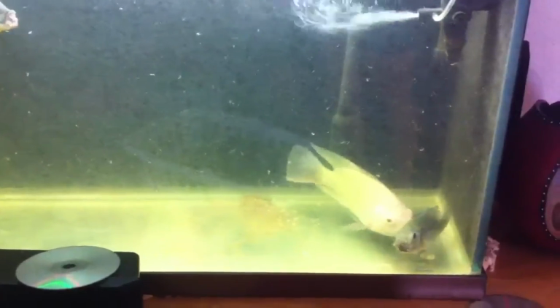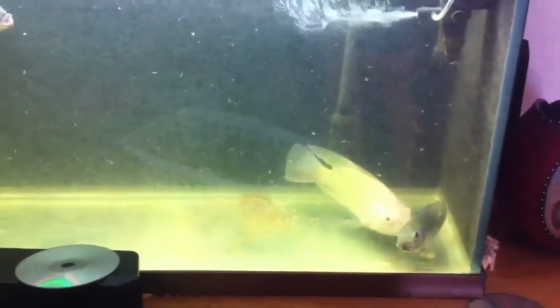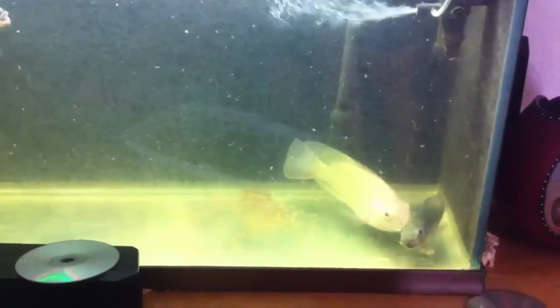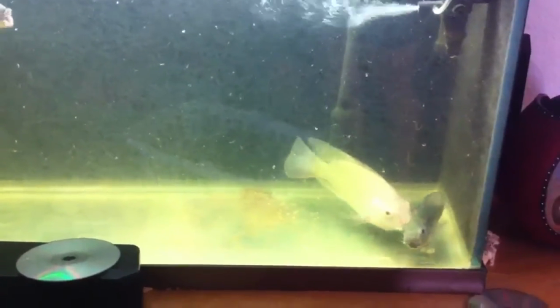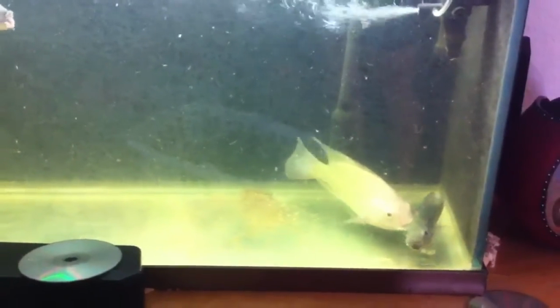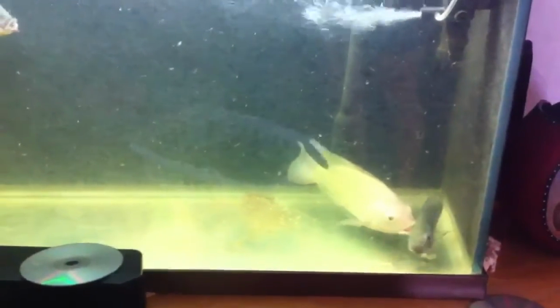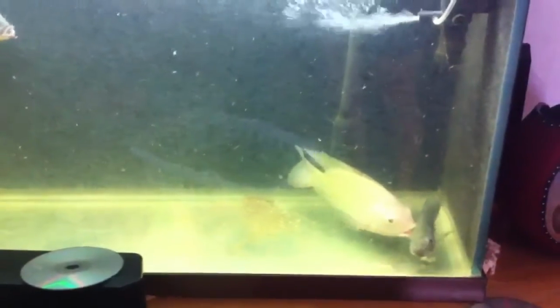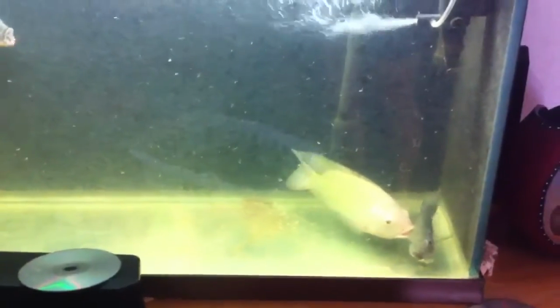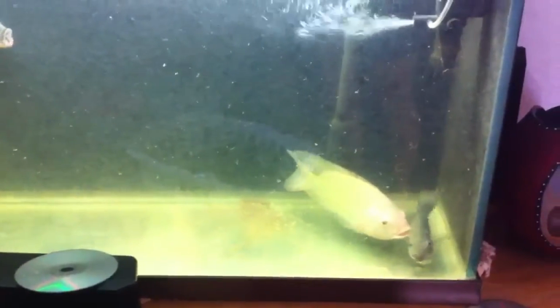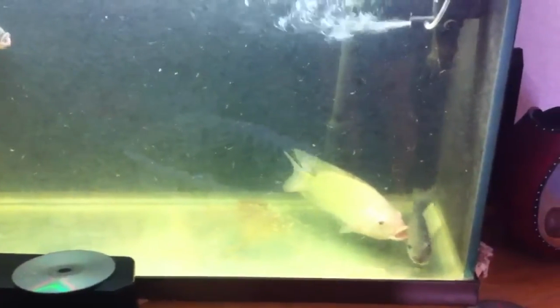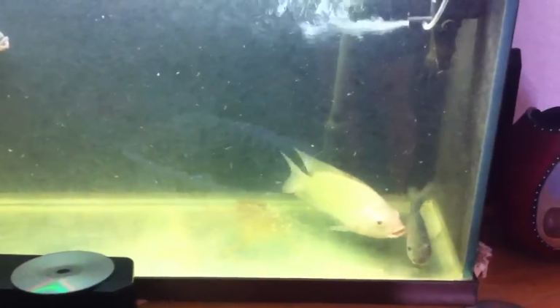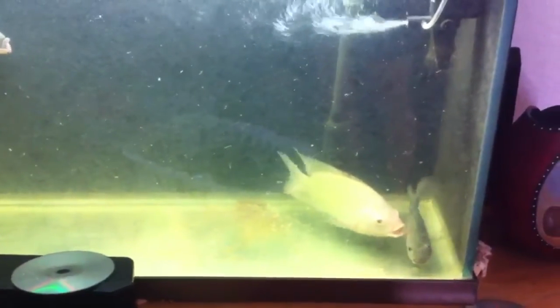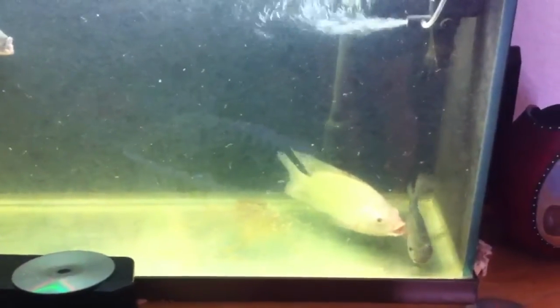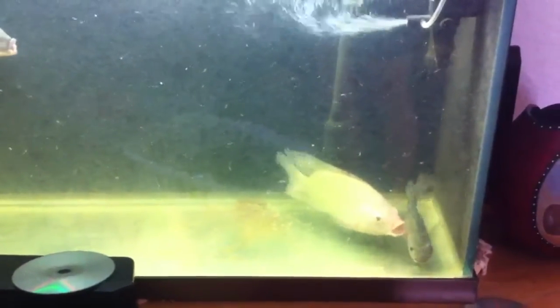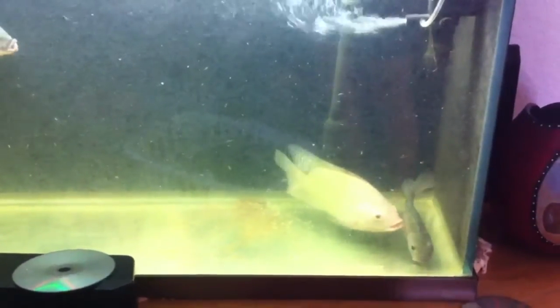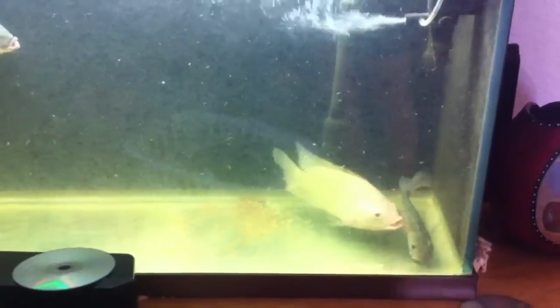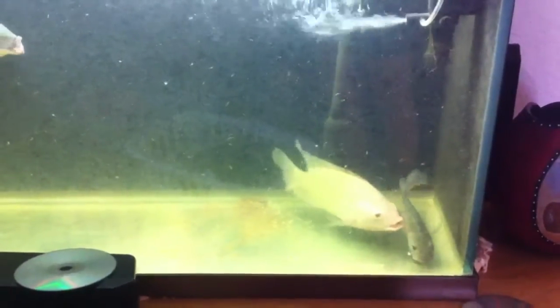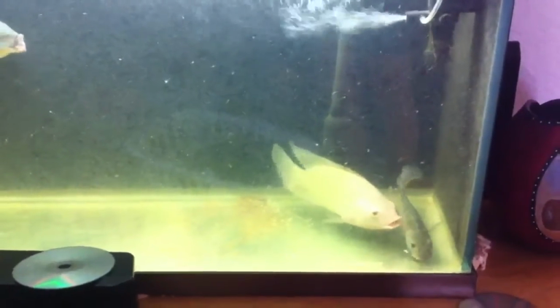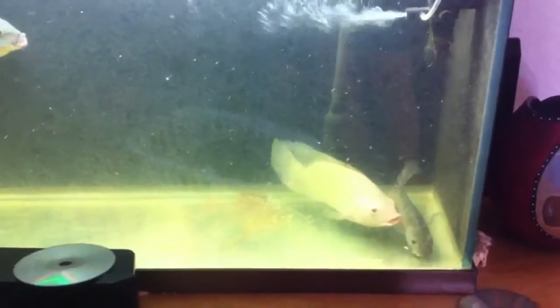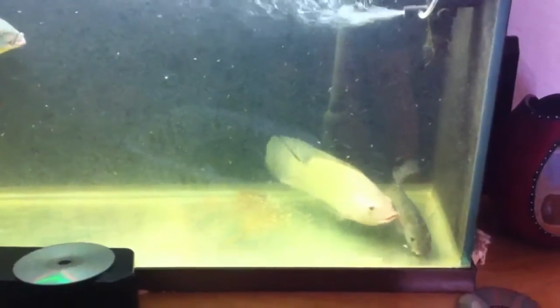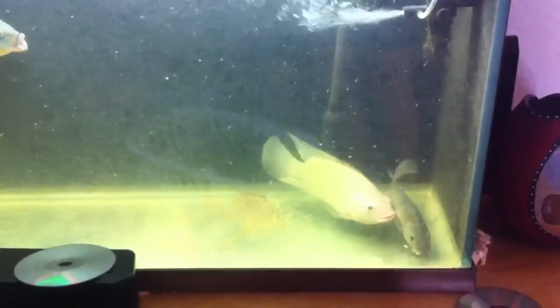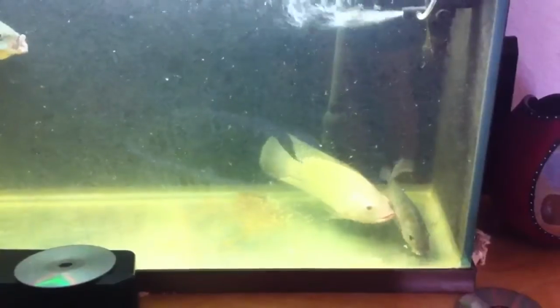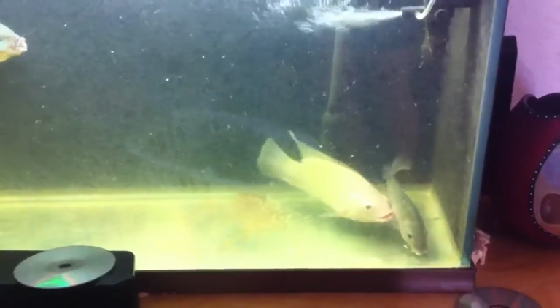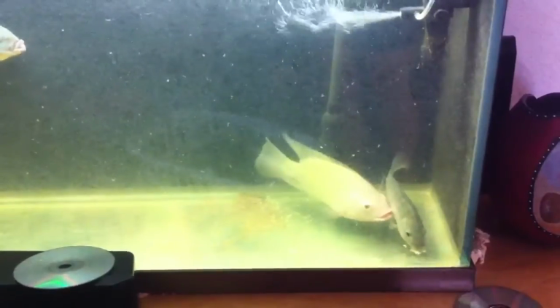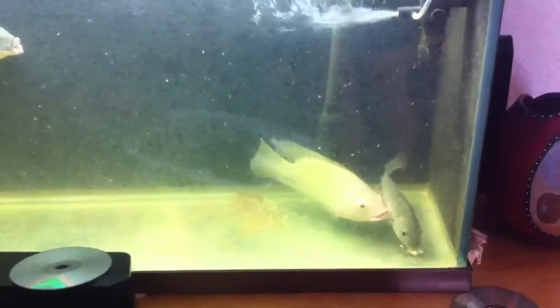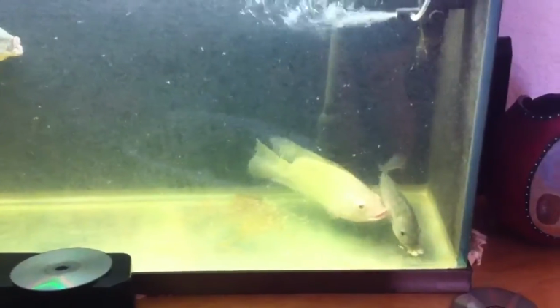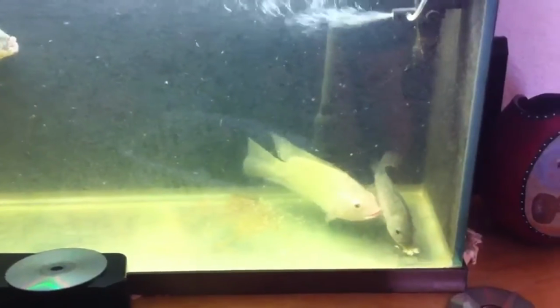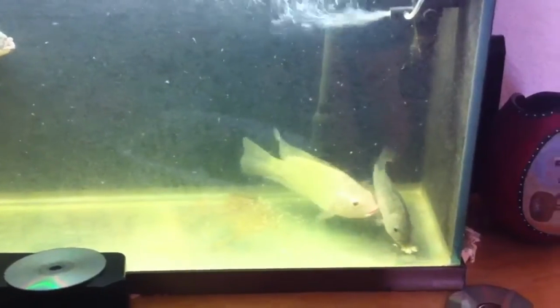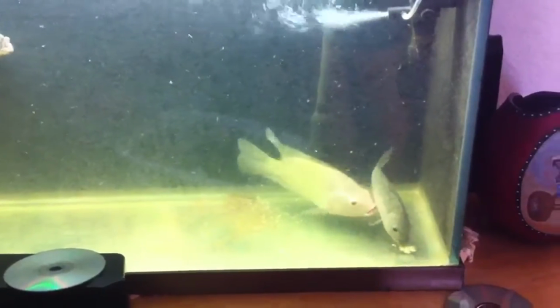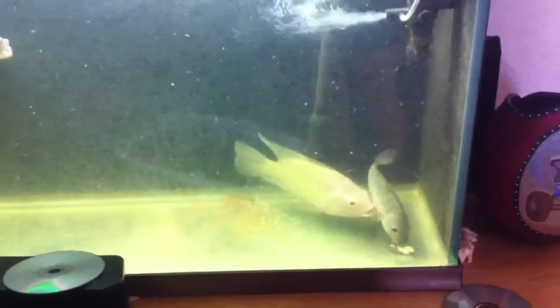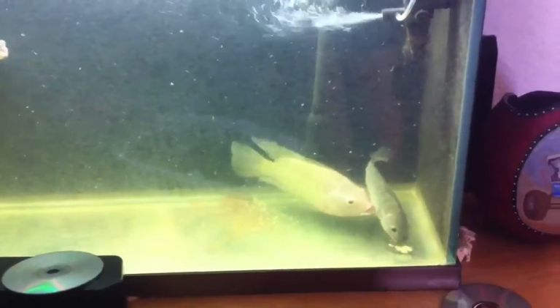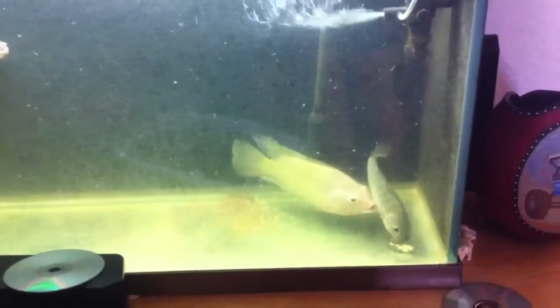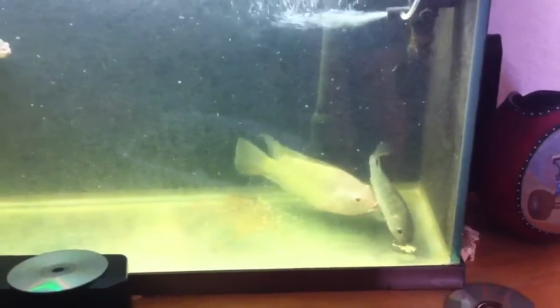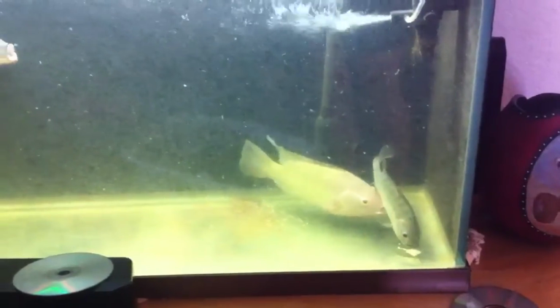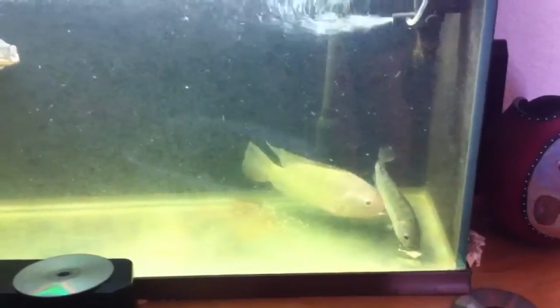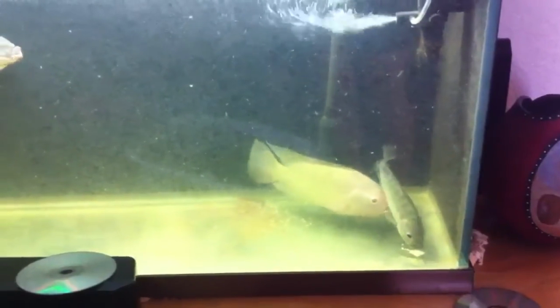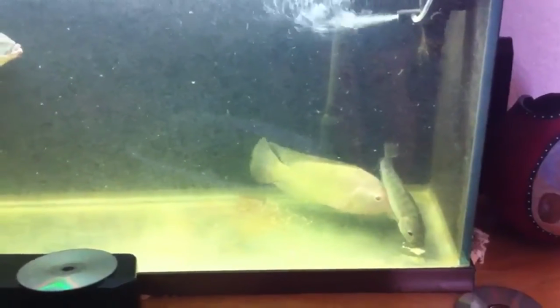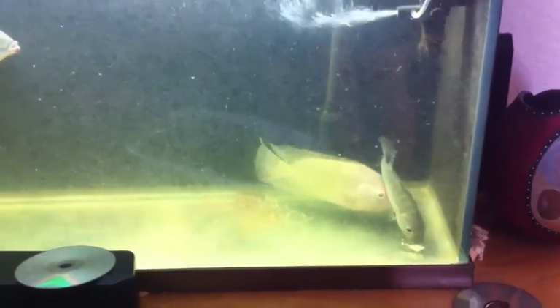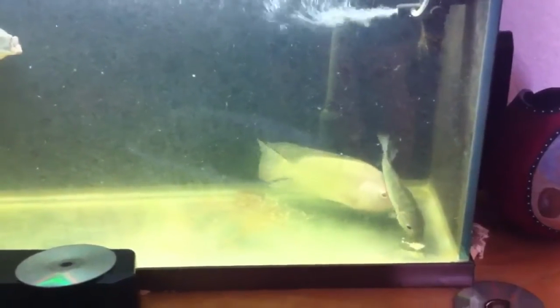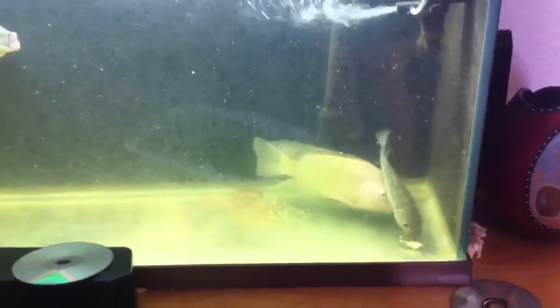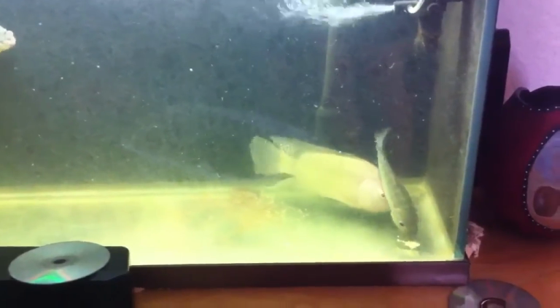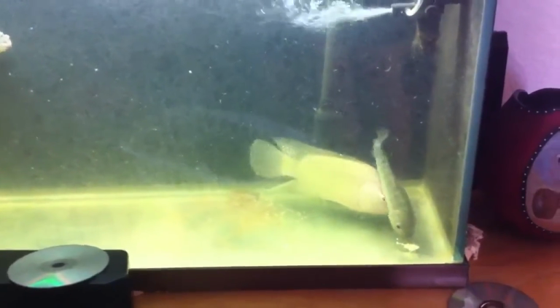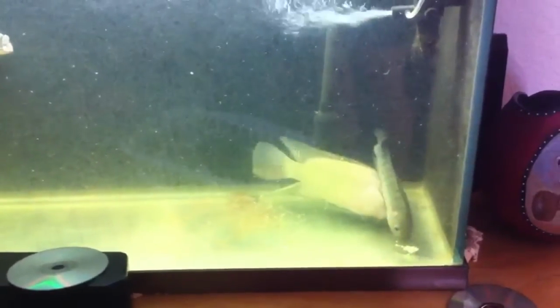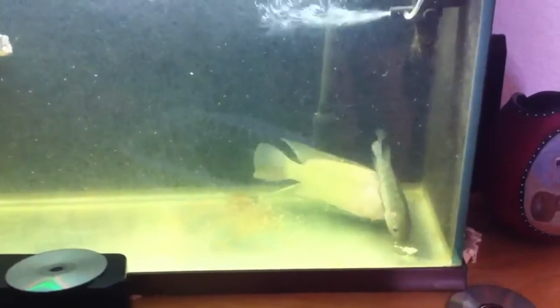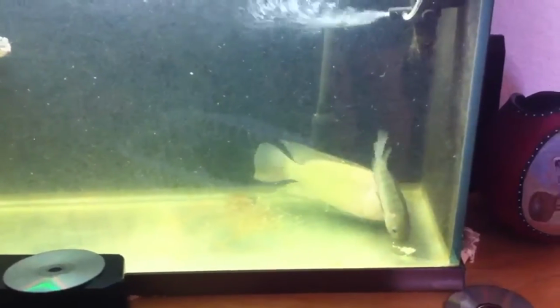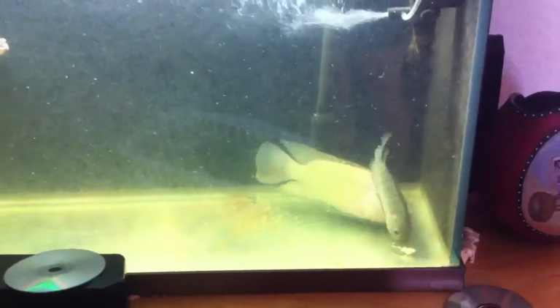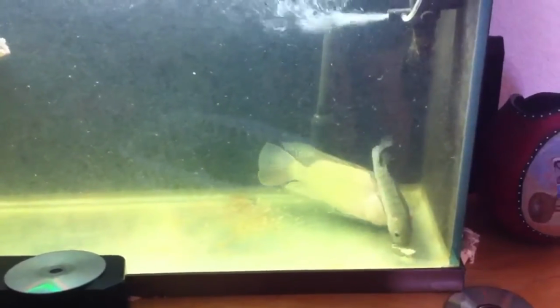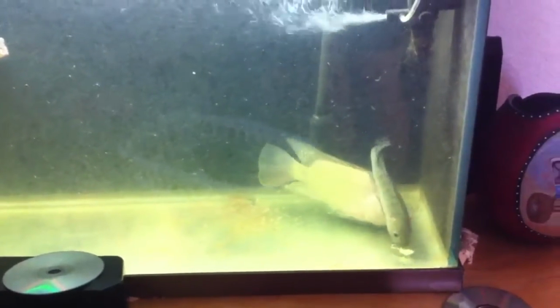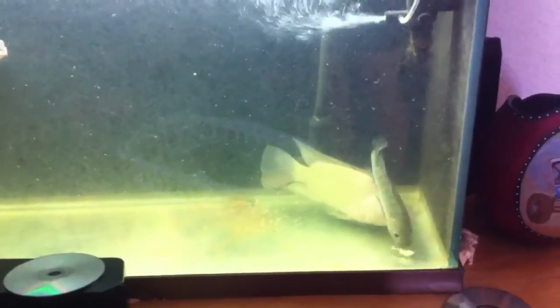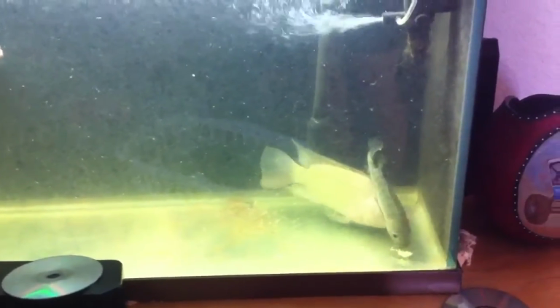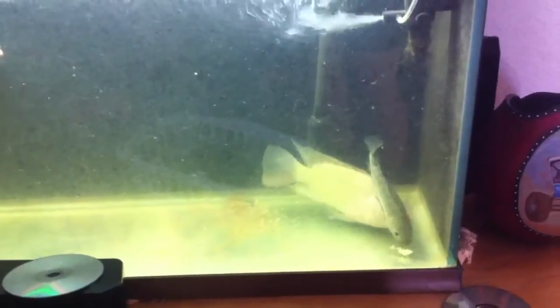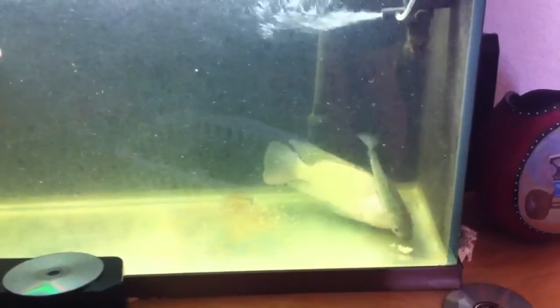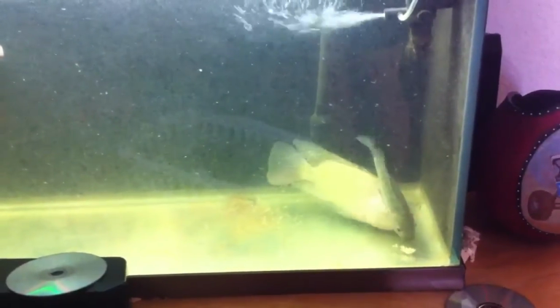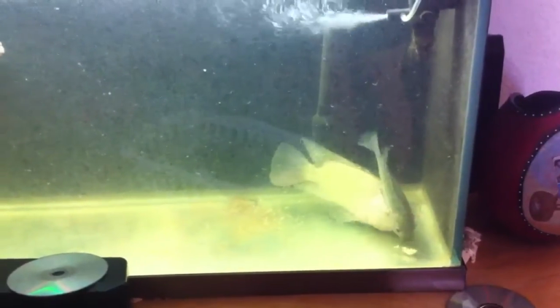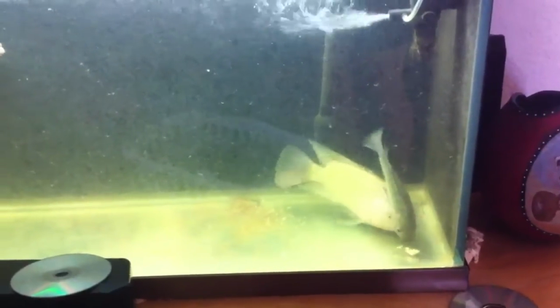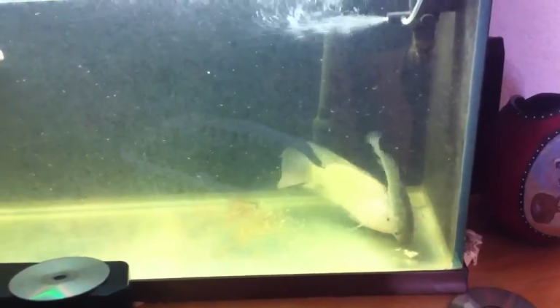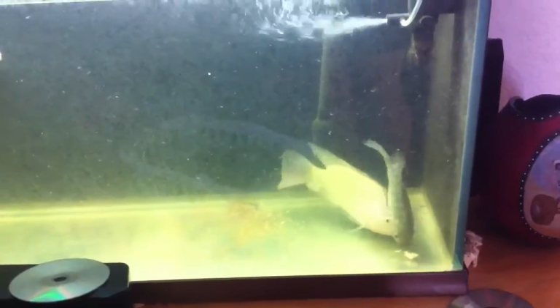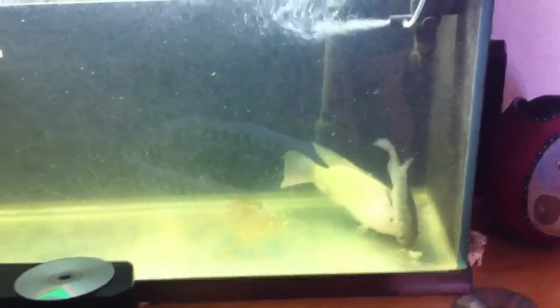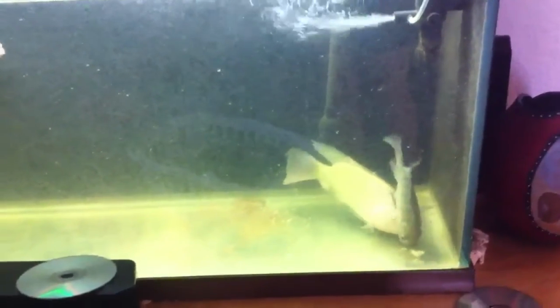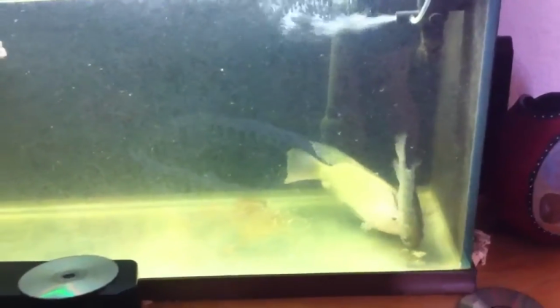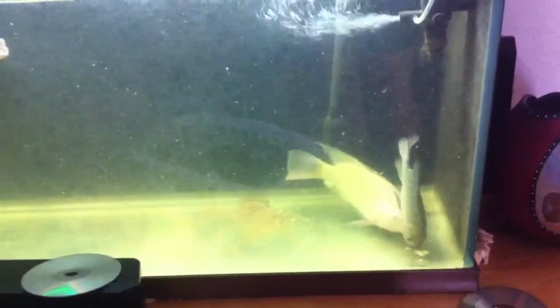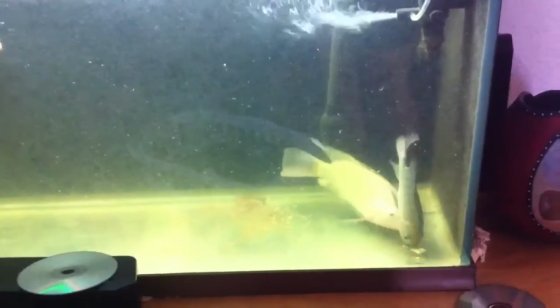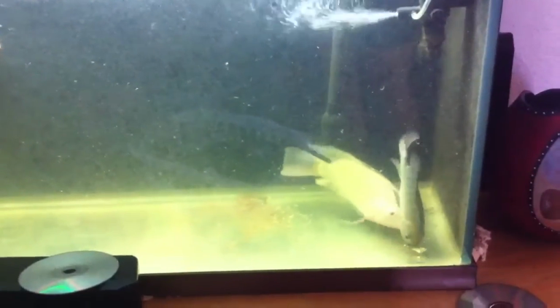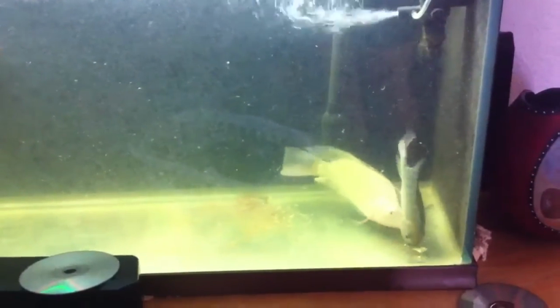Usually we don't get to catch this process, but you can see those eggs down there and she's scooping them up into her mouth right now.